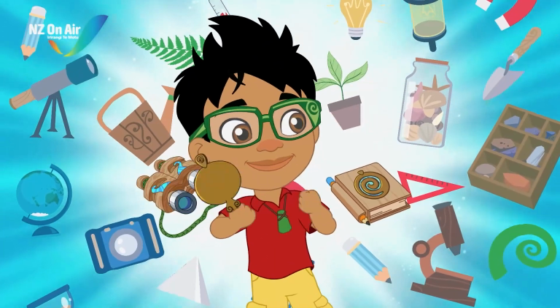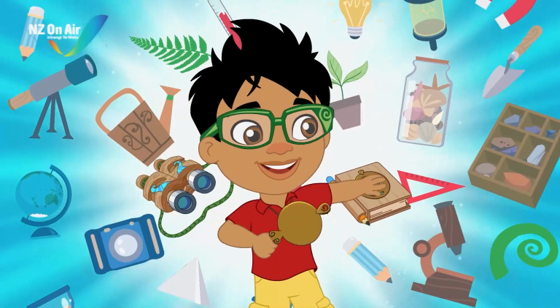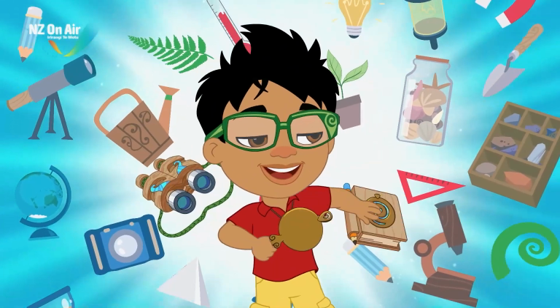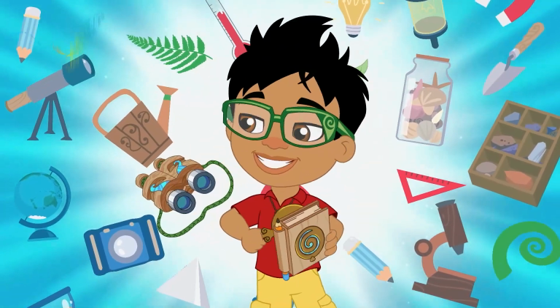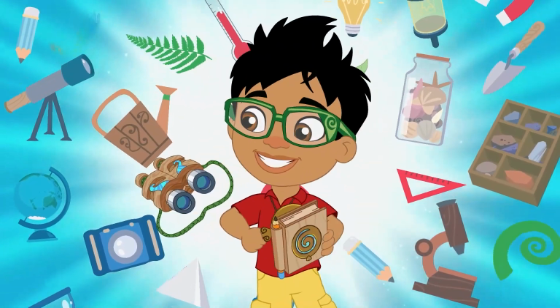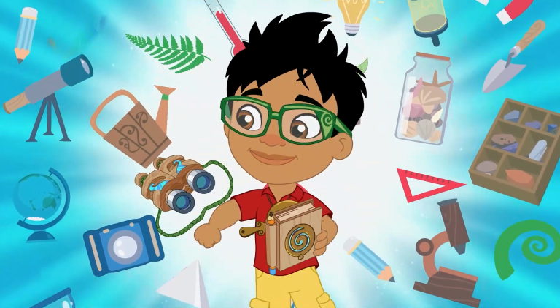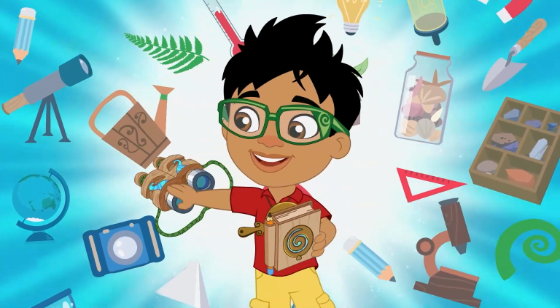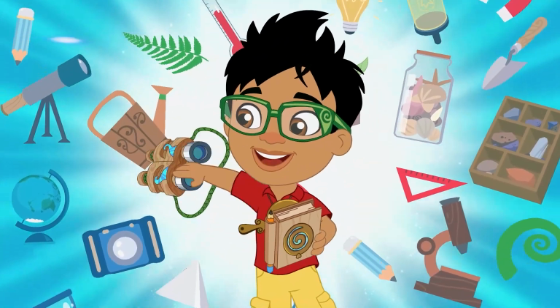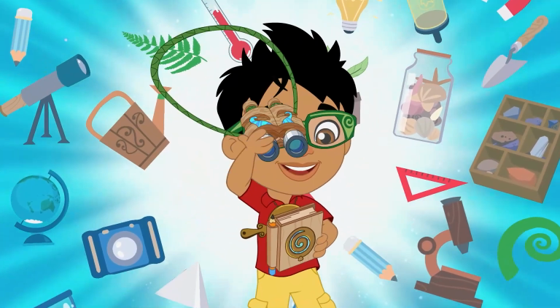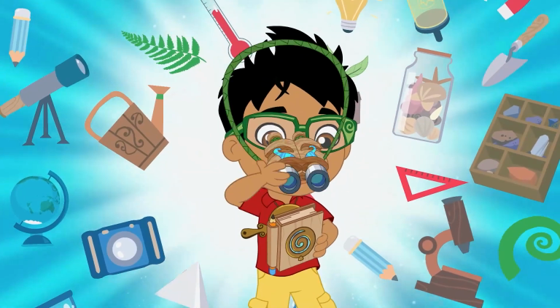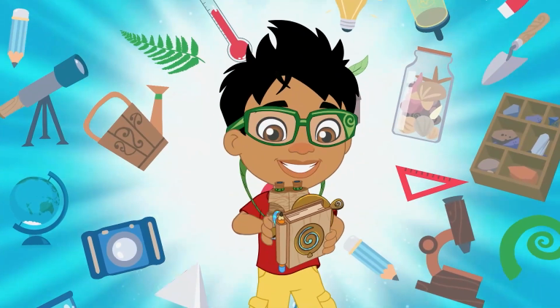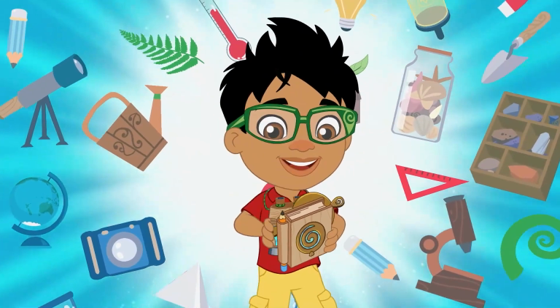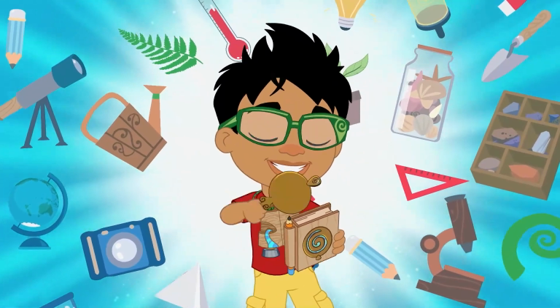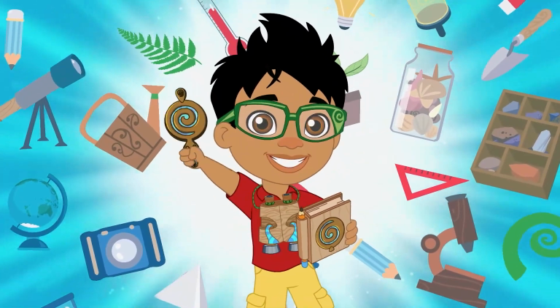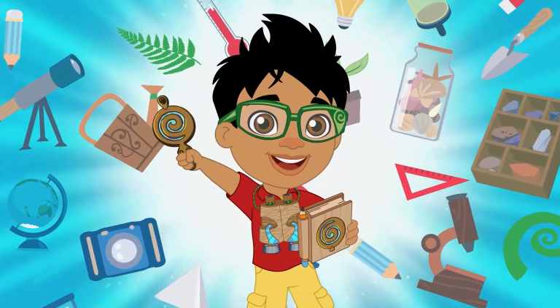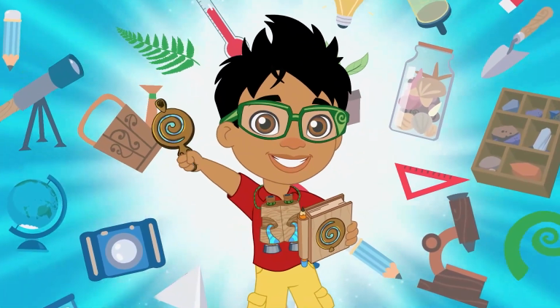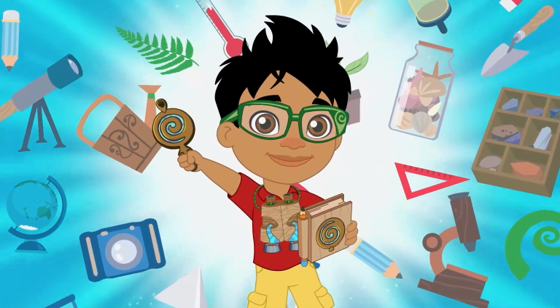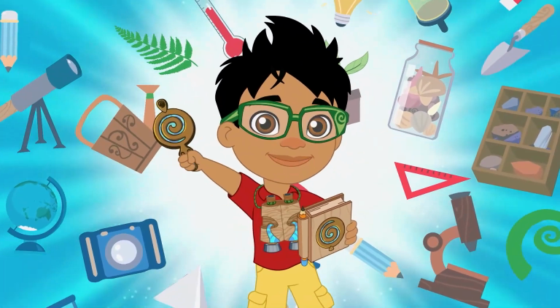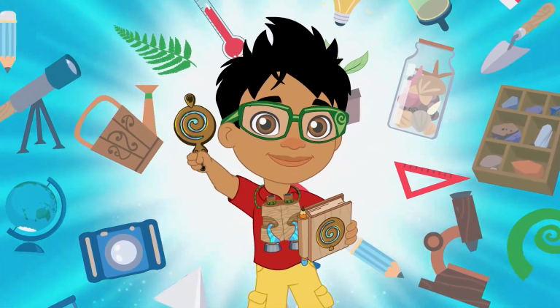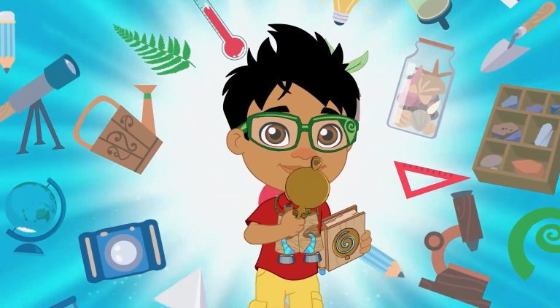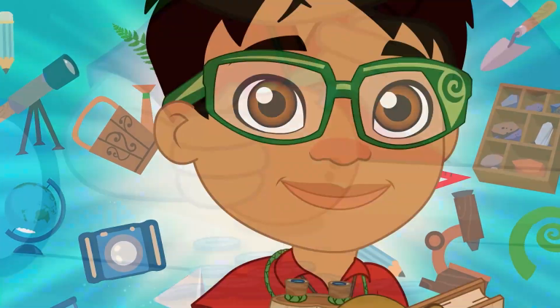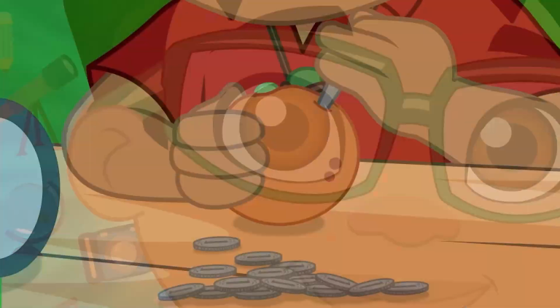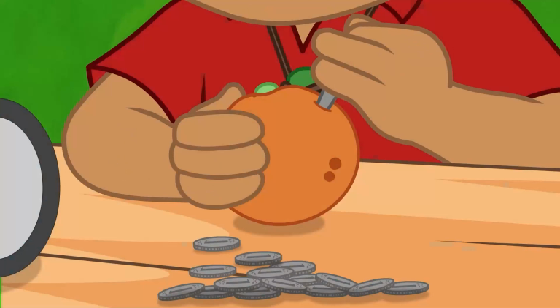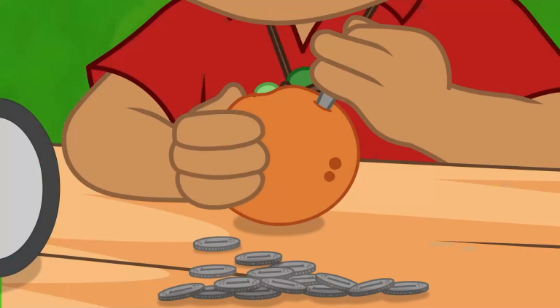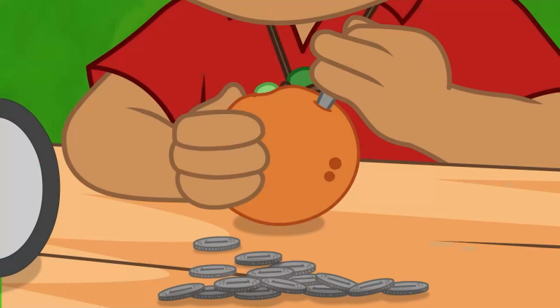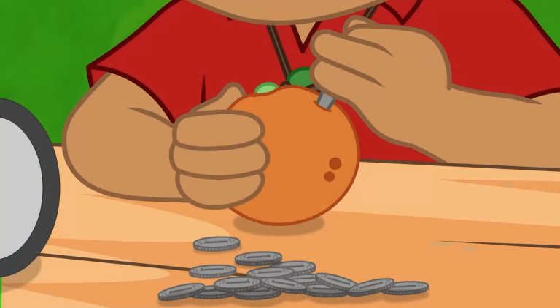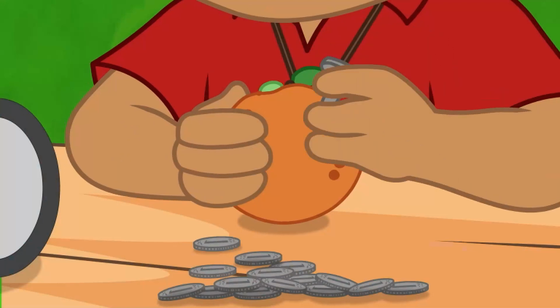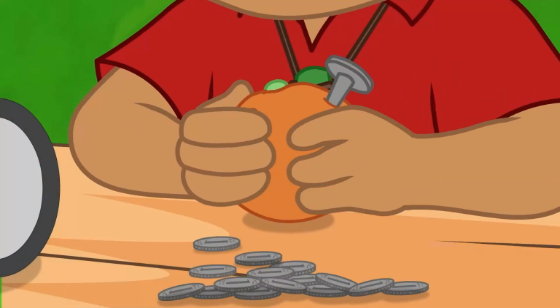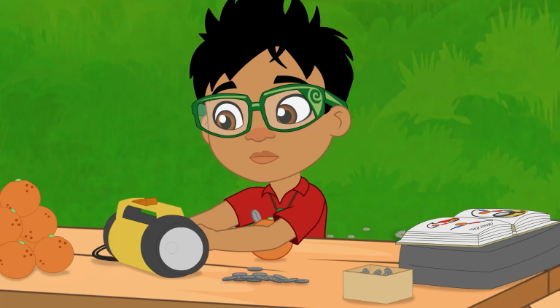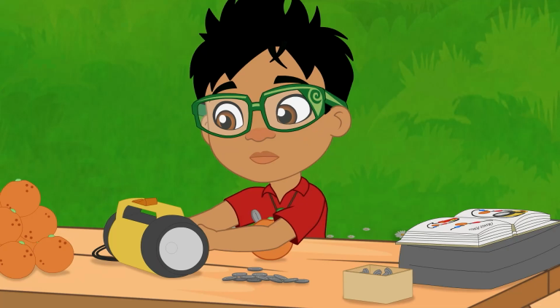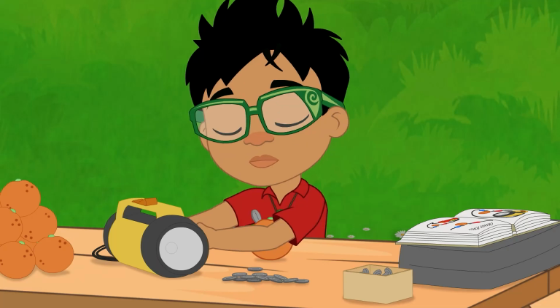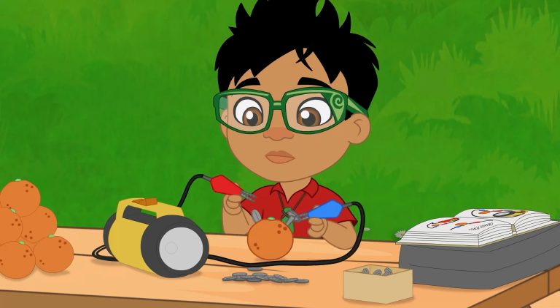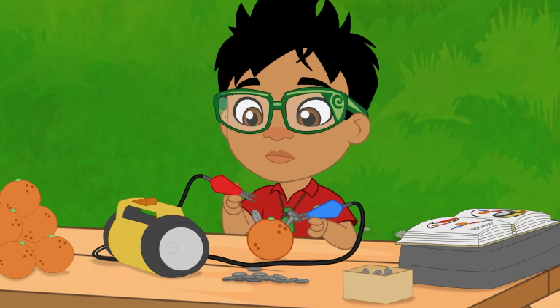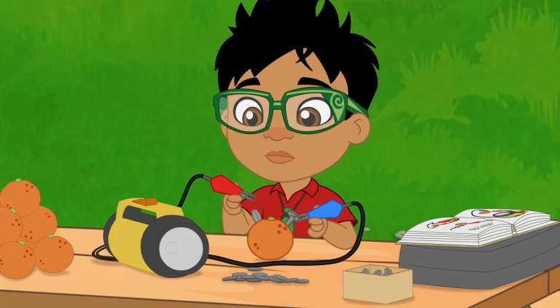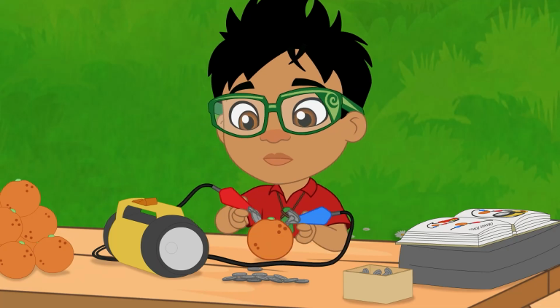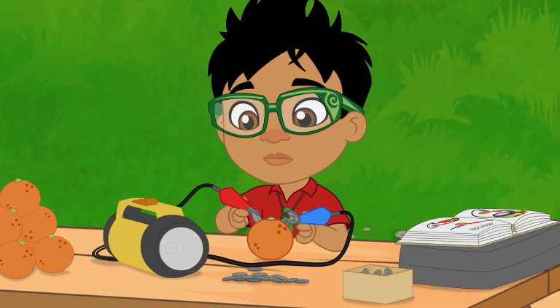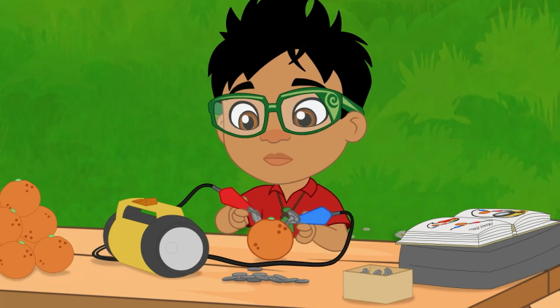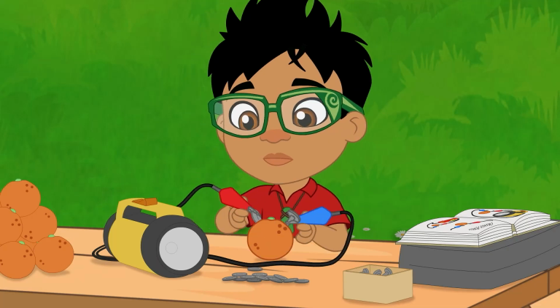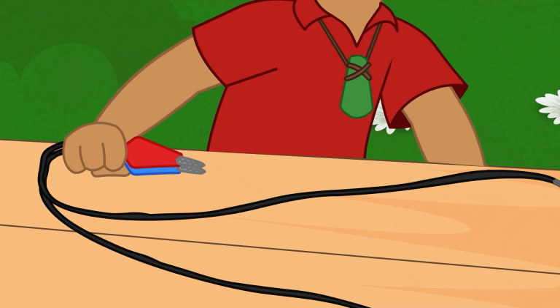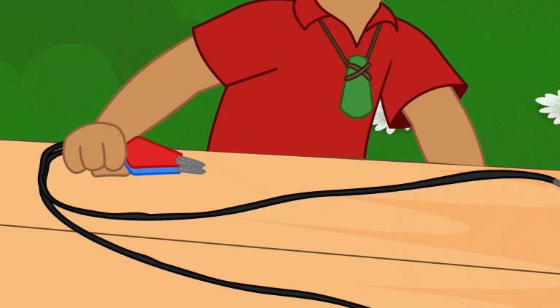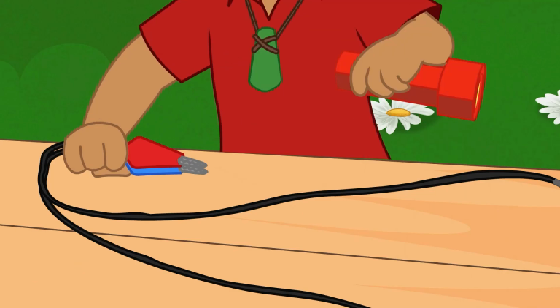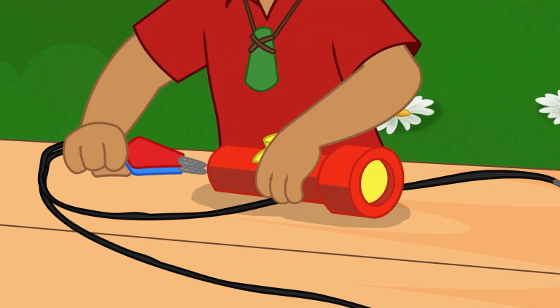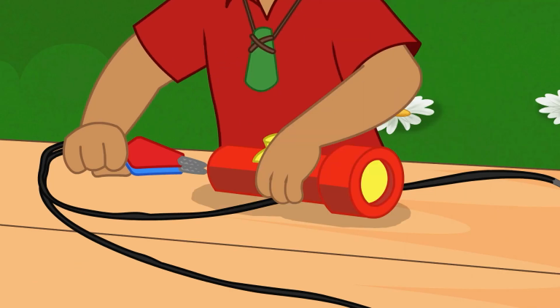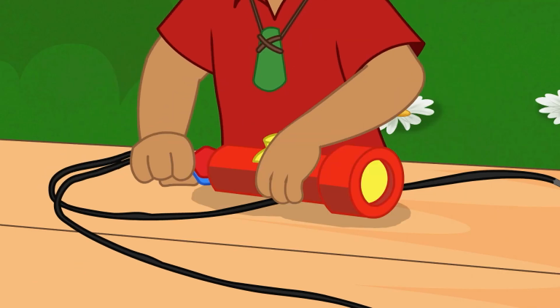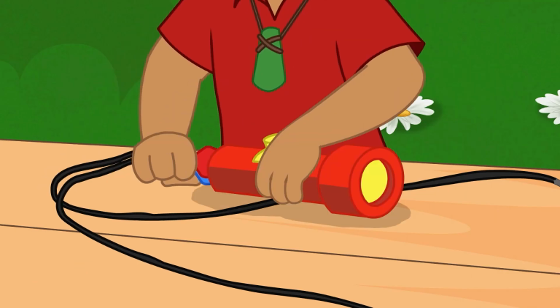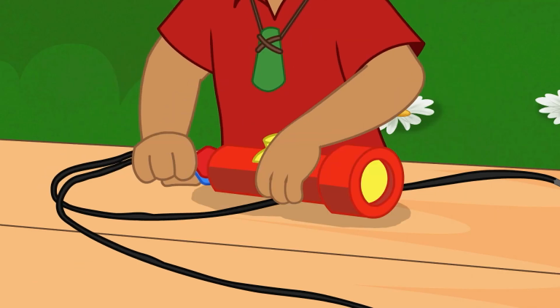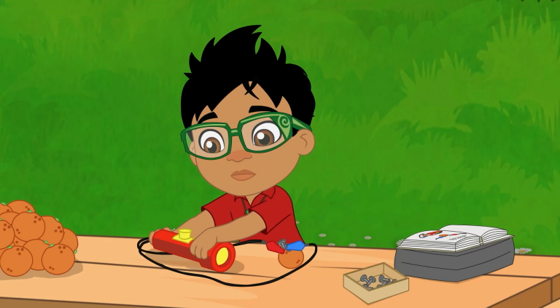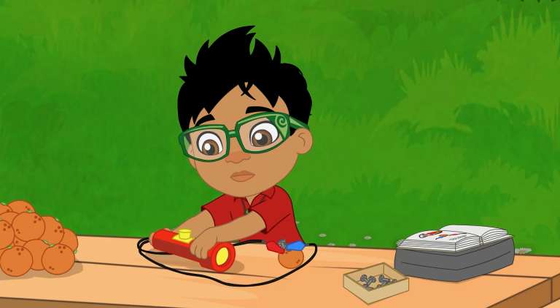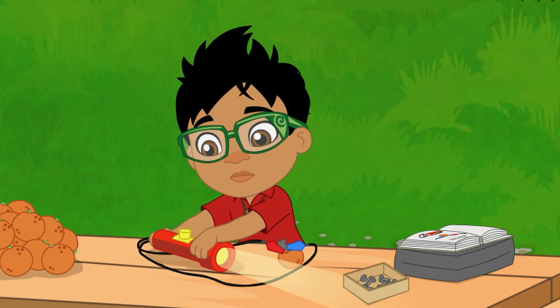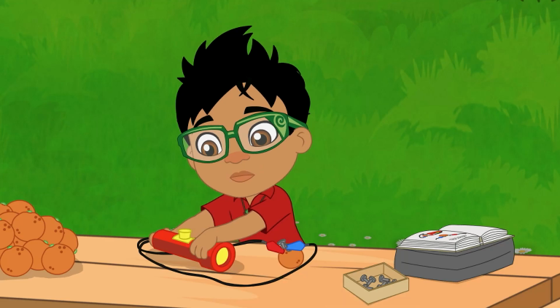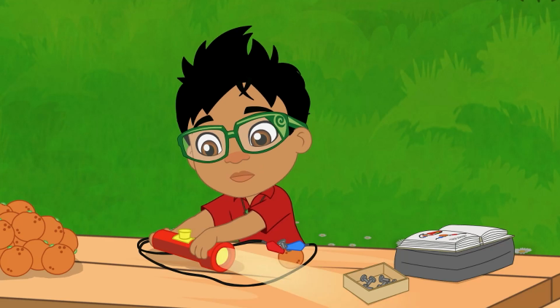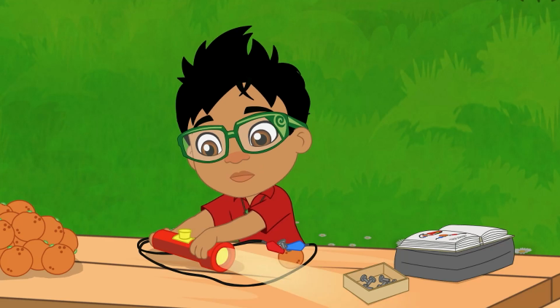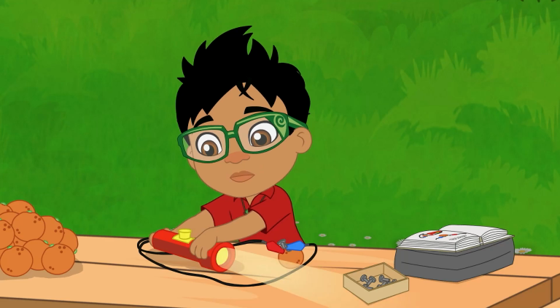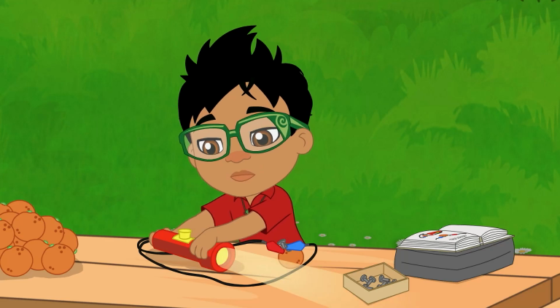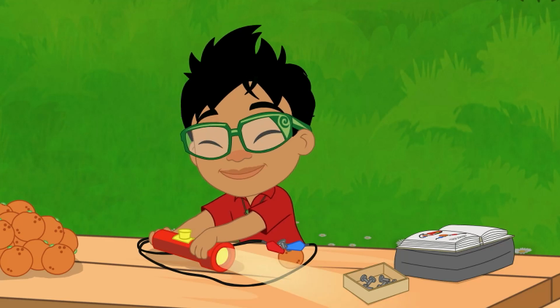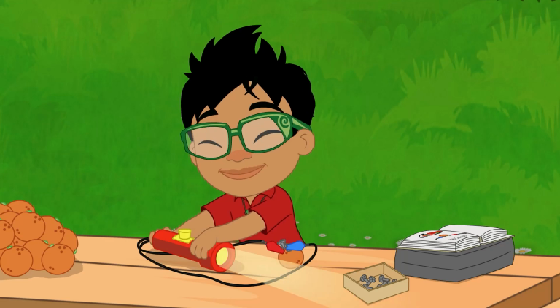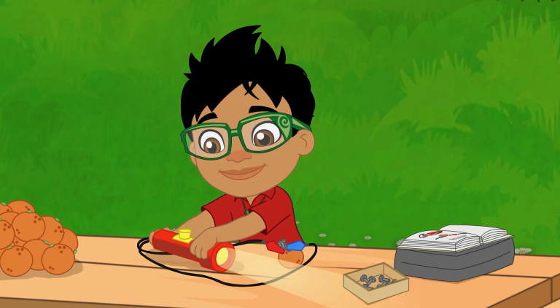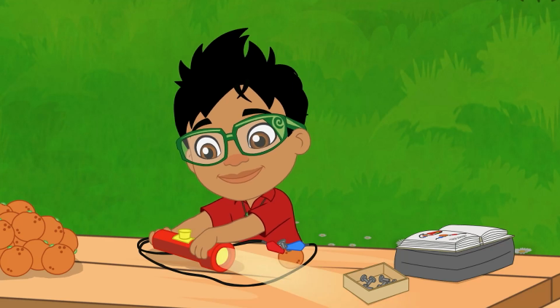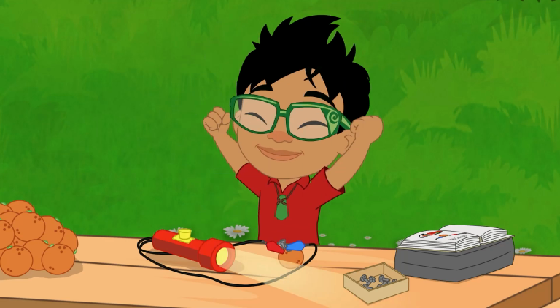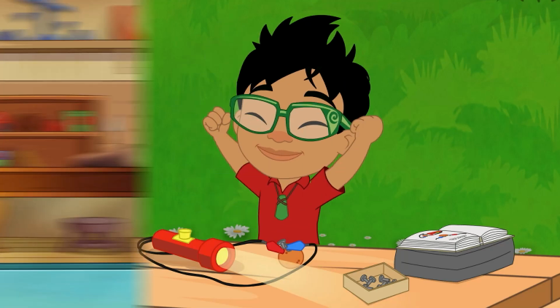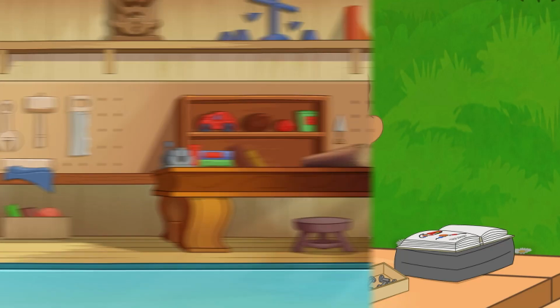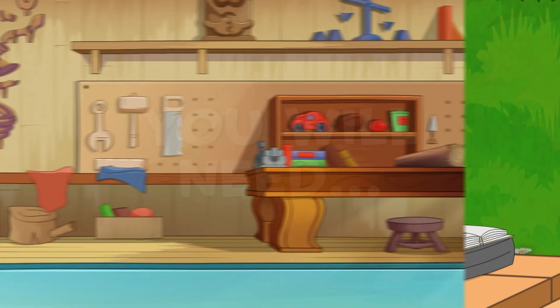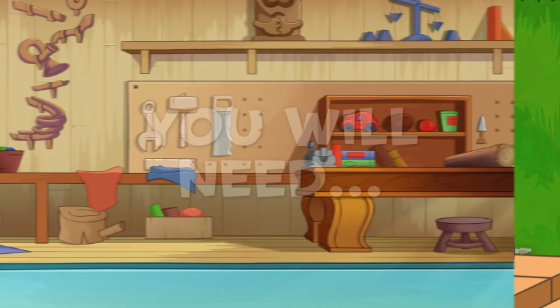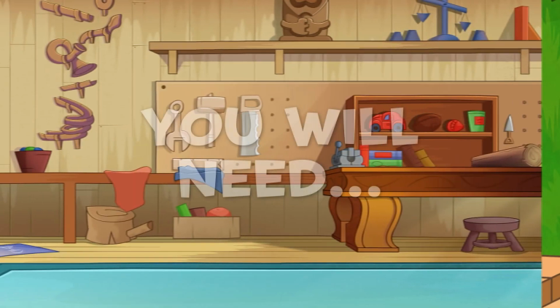Let's science this! I powered a battery with an orange. Have a go at powering a bulb.